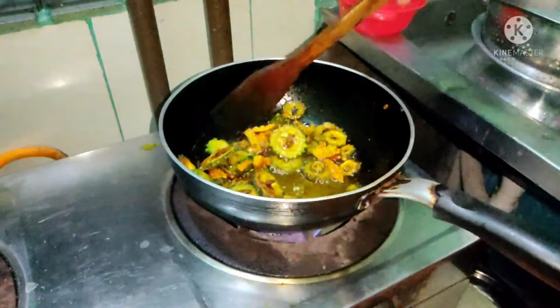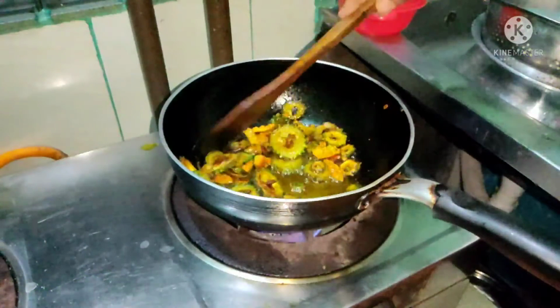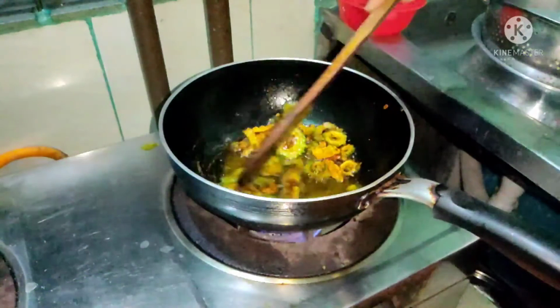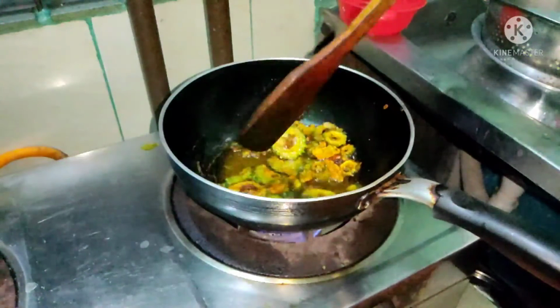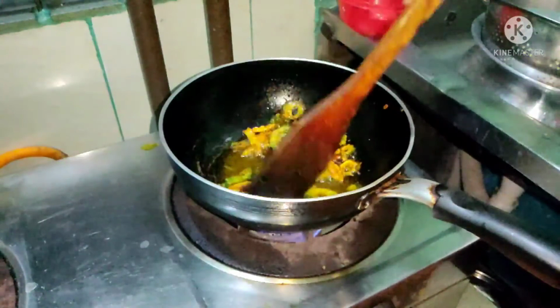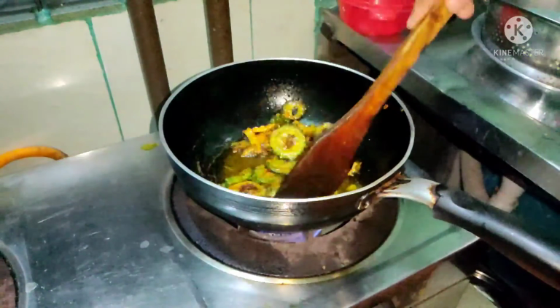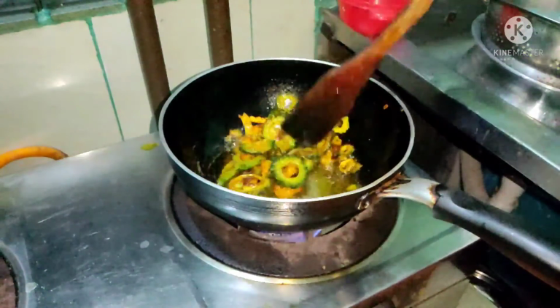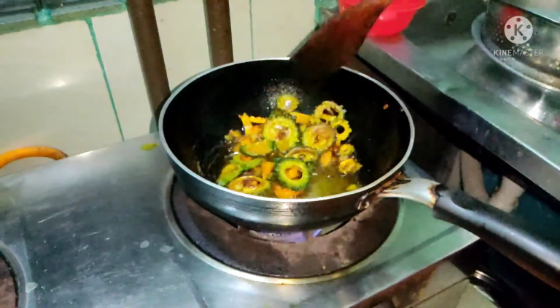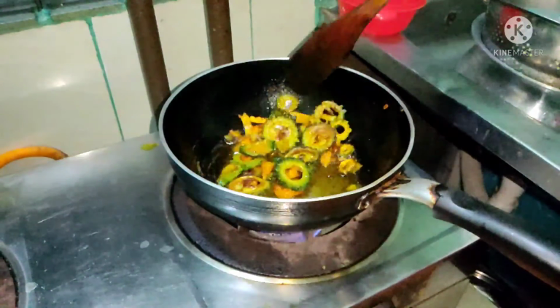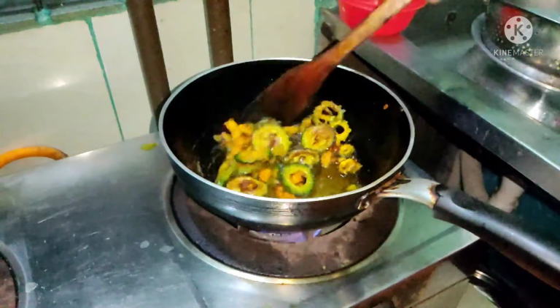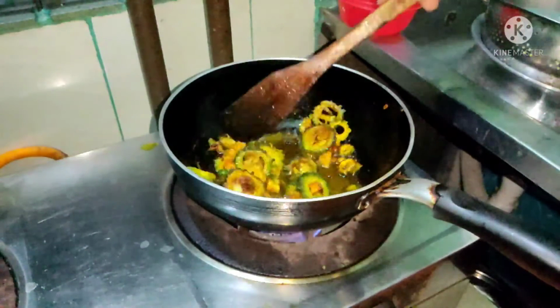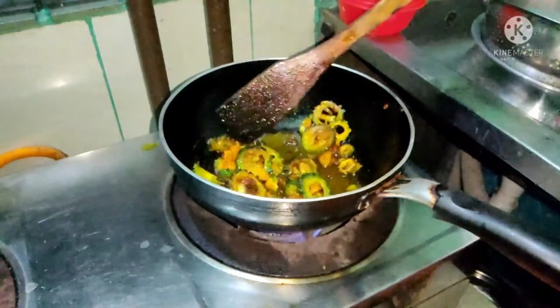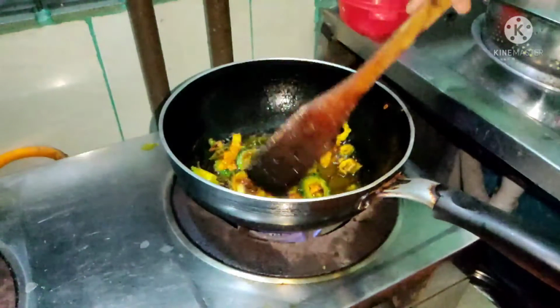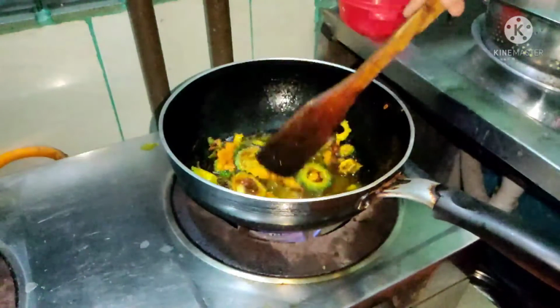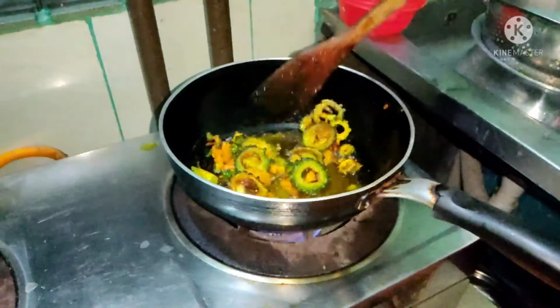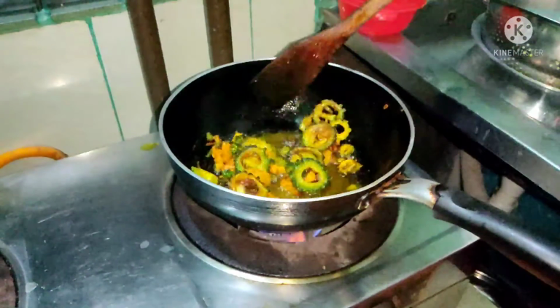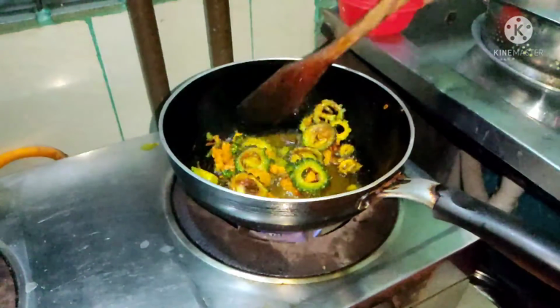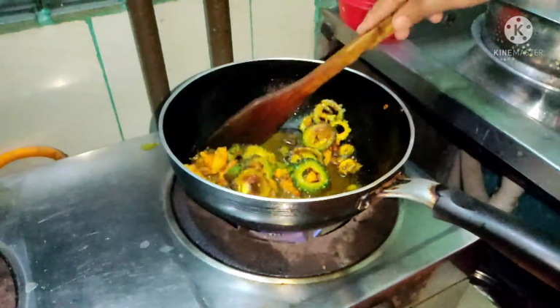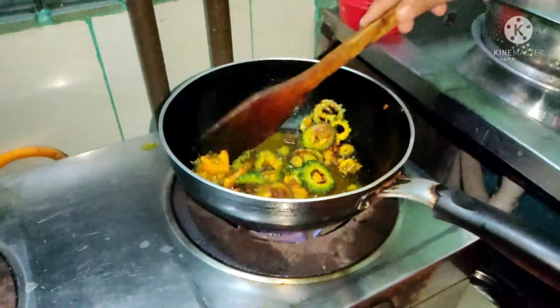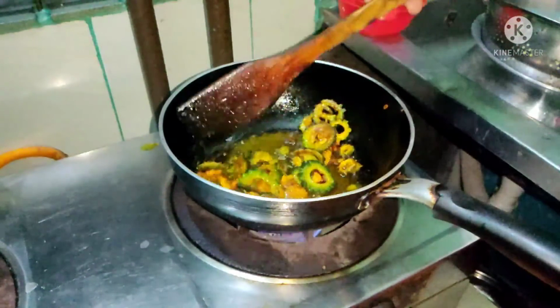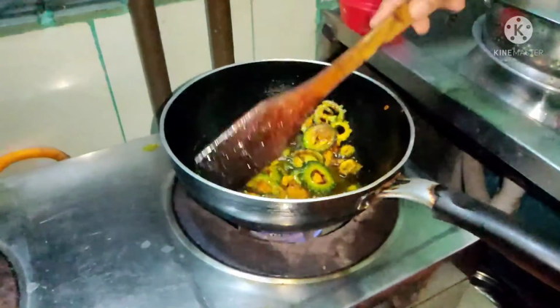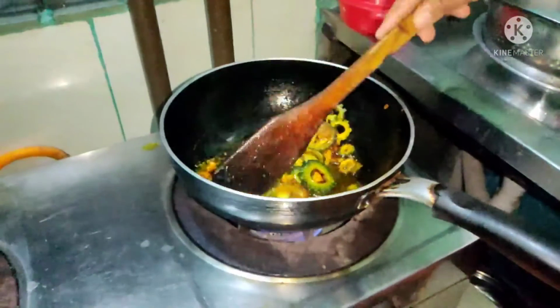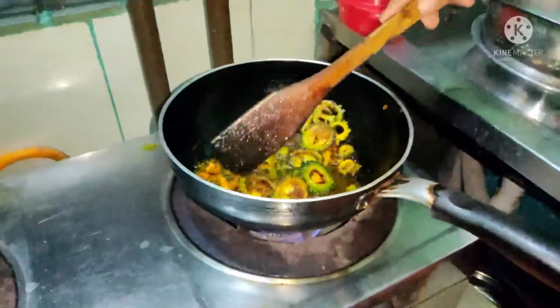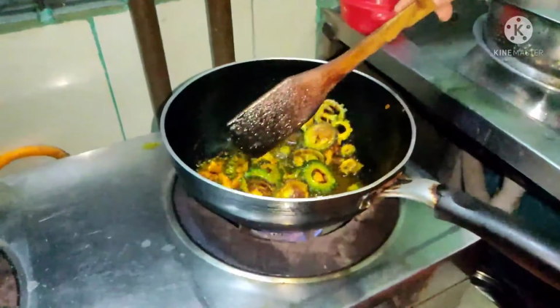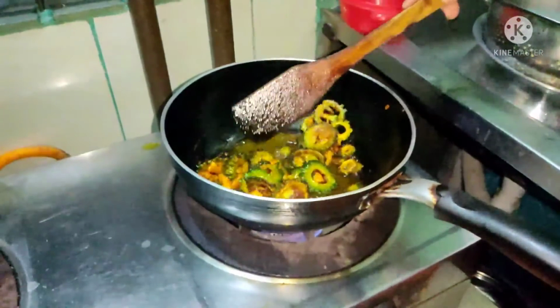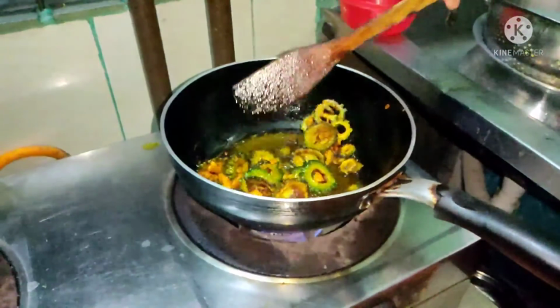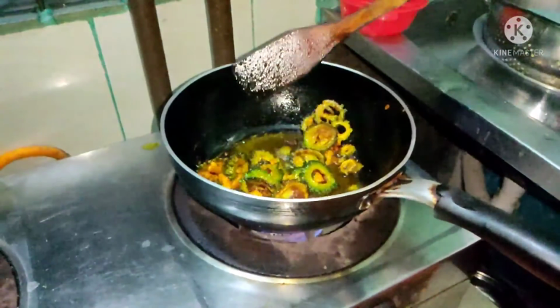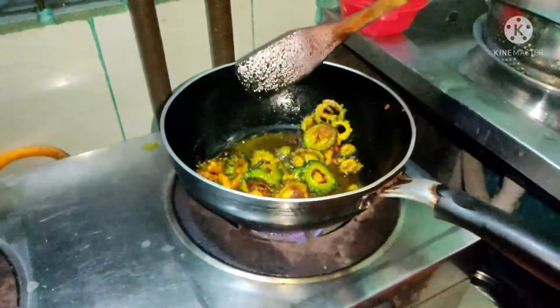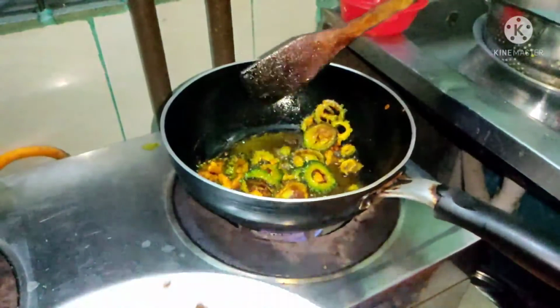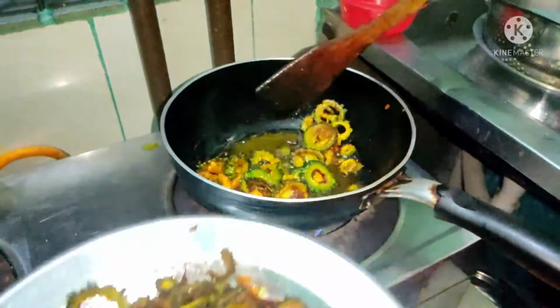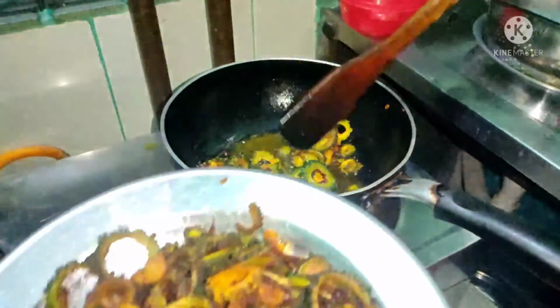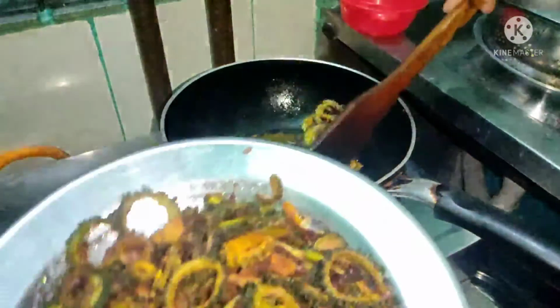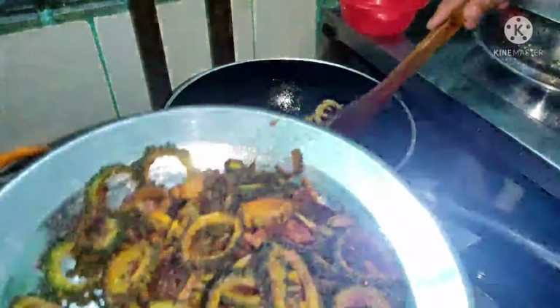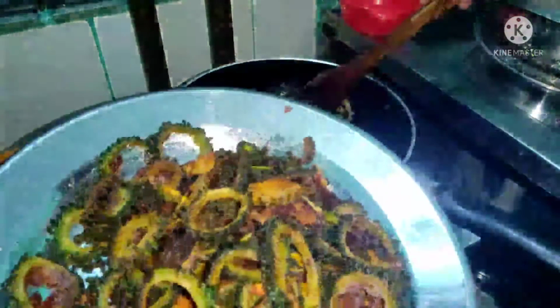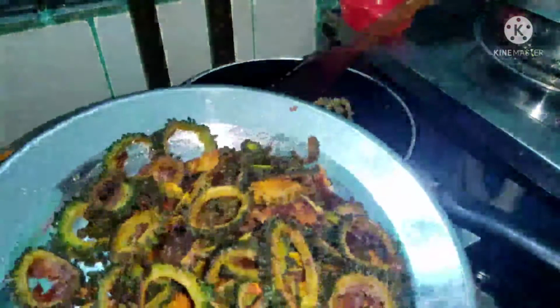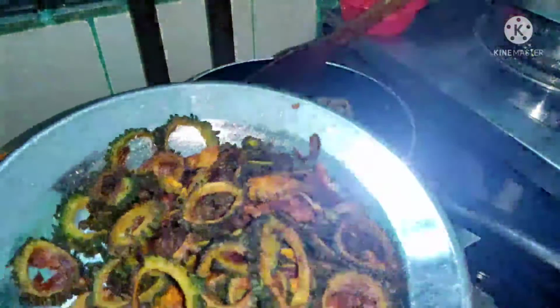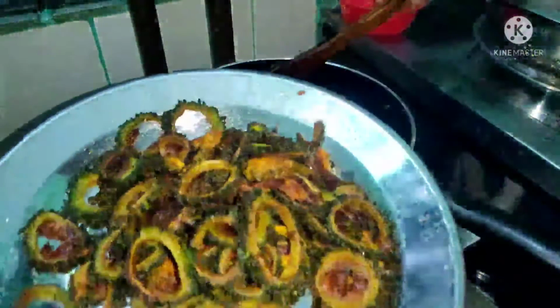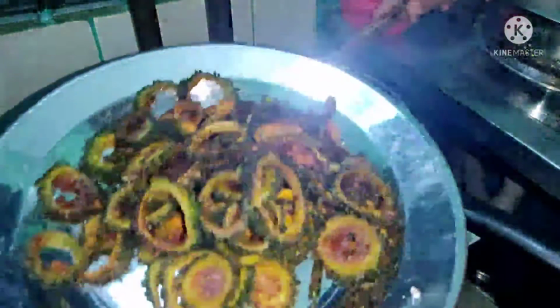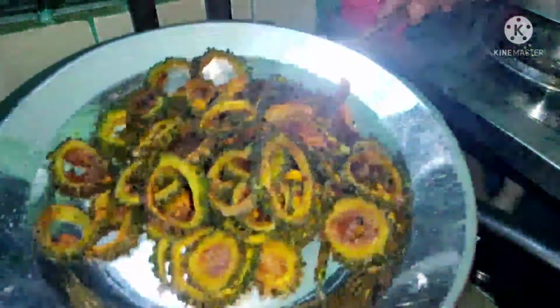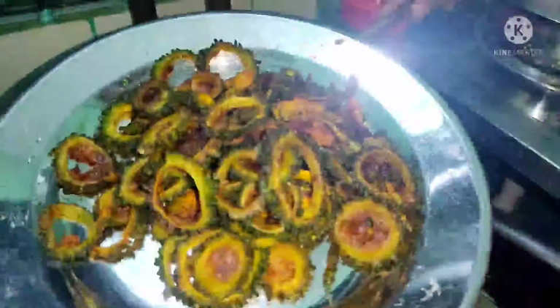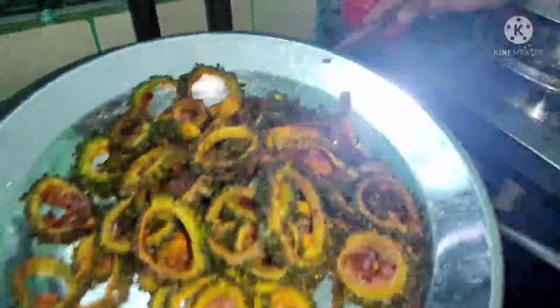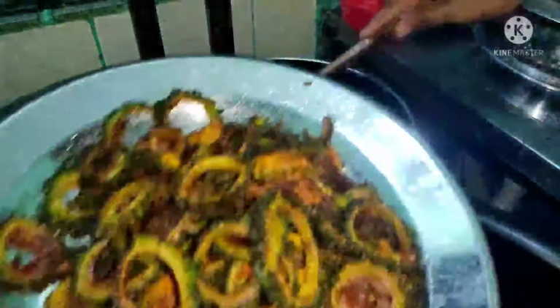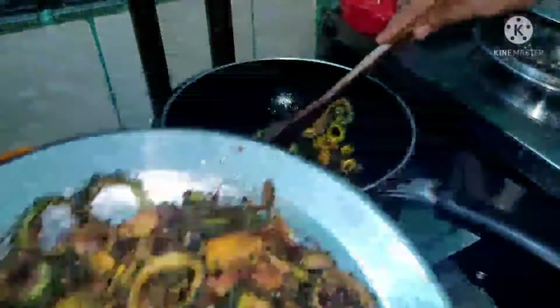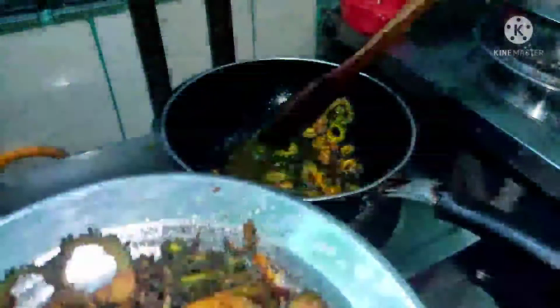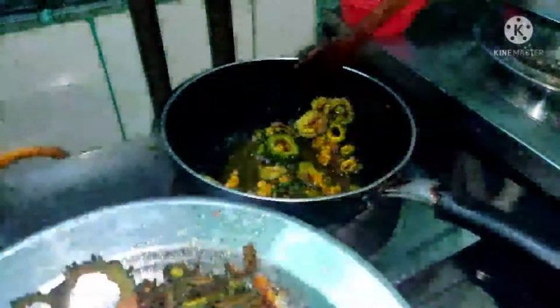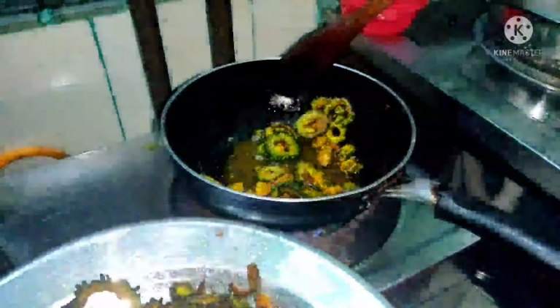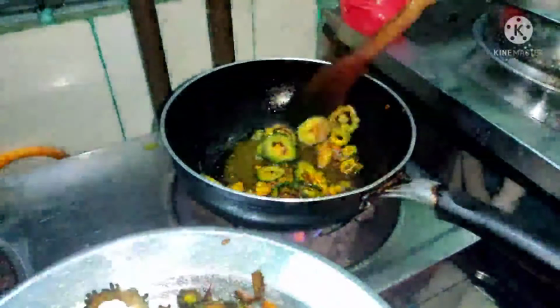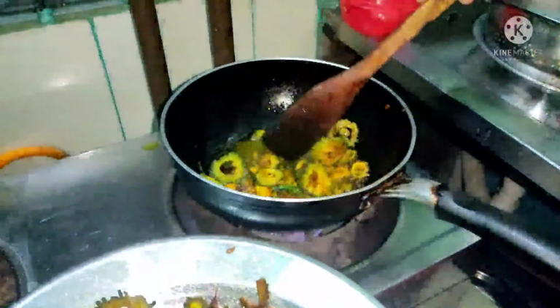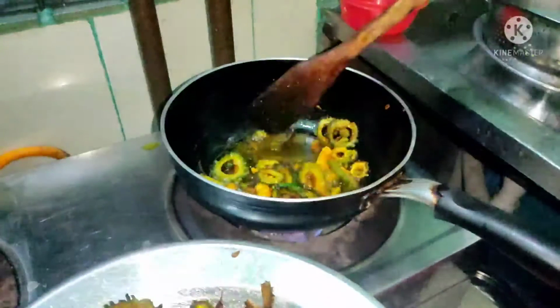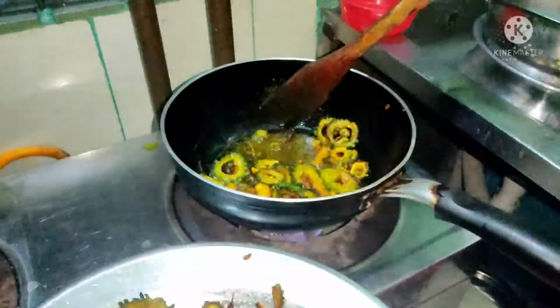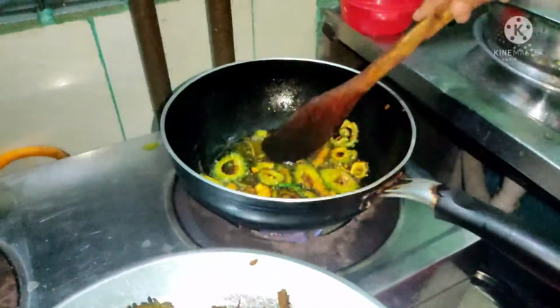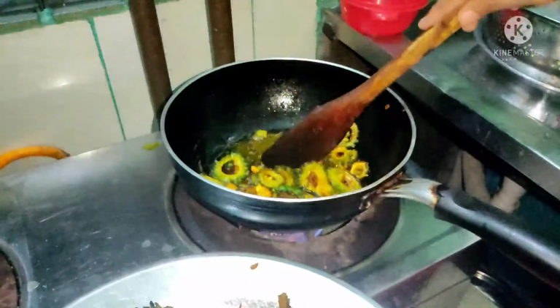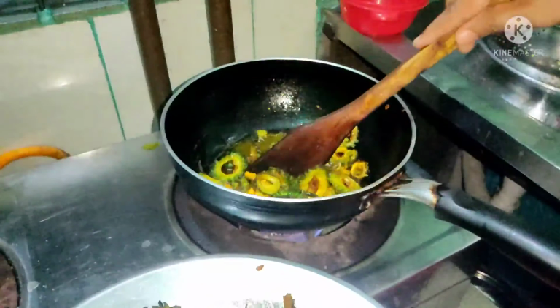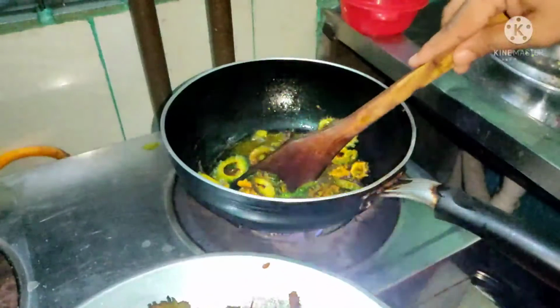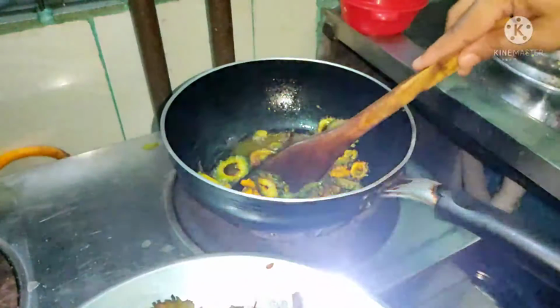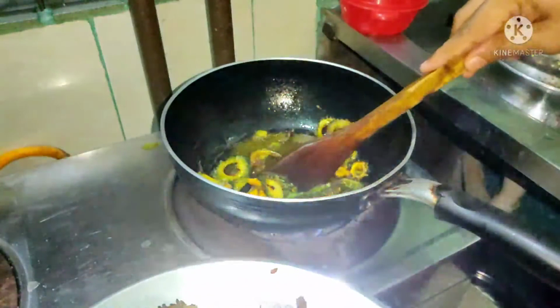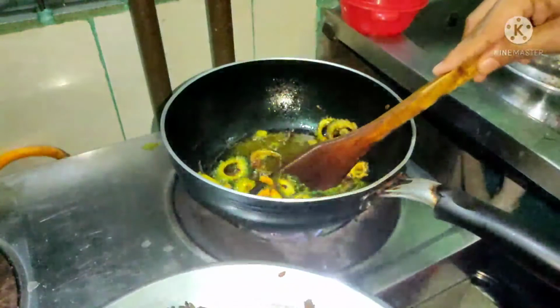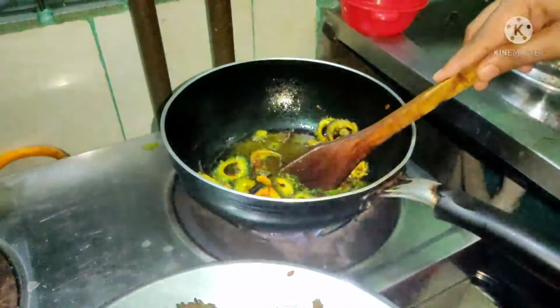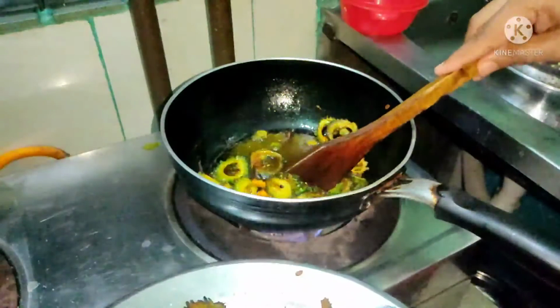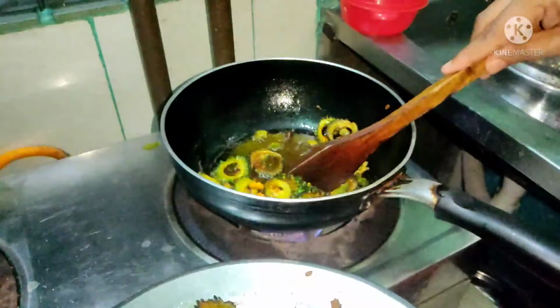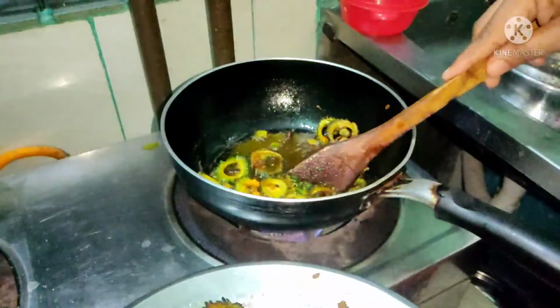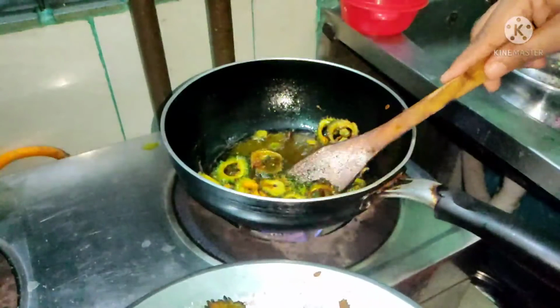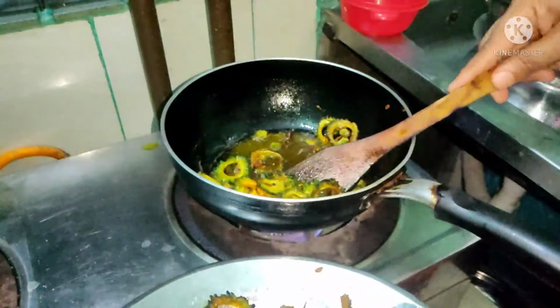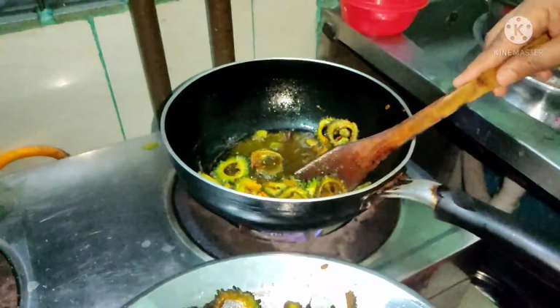We are going to make a lot of the vegetables. The vegetables are made of the vegetables. We are going to make a lot of vegetables. Let's put it in the oven.